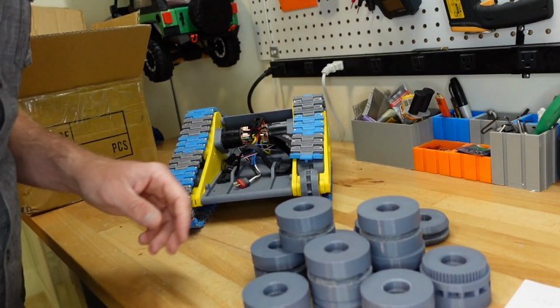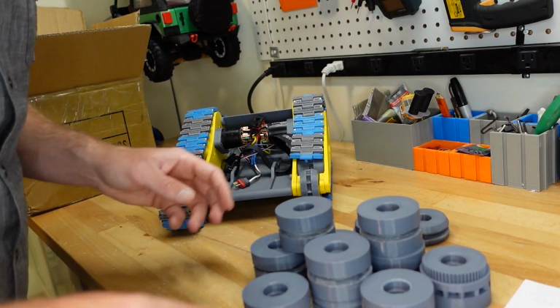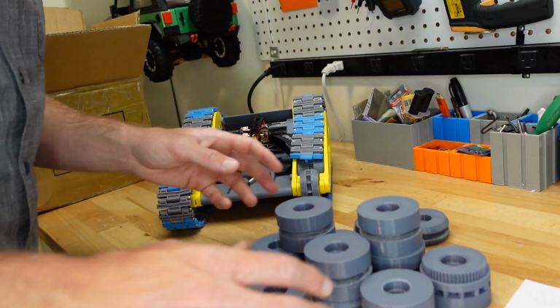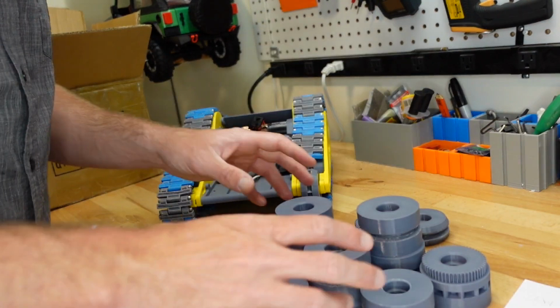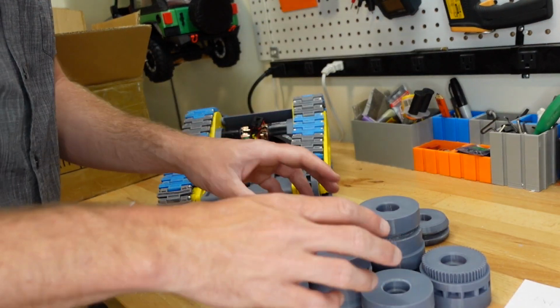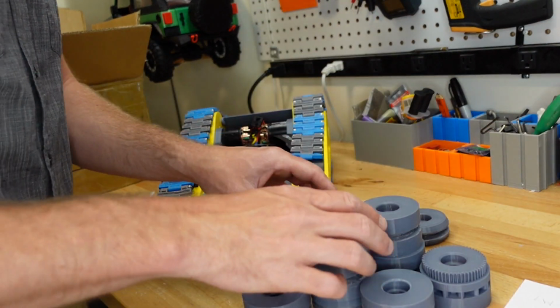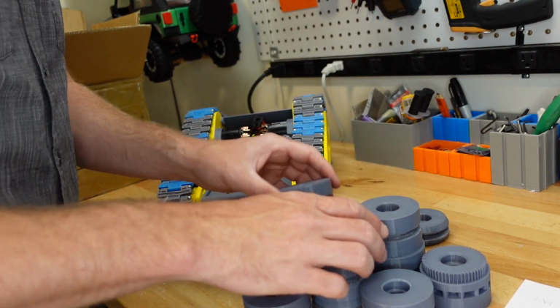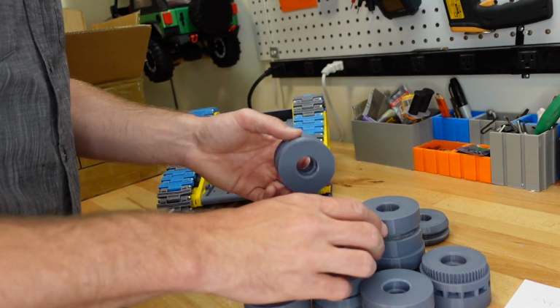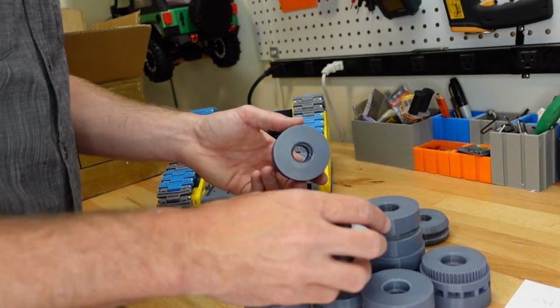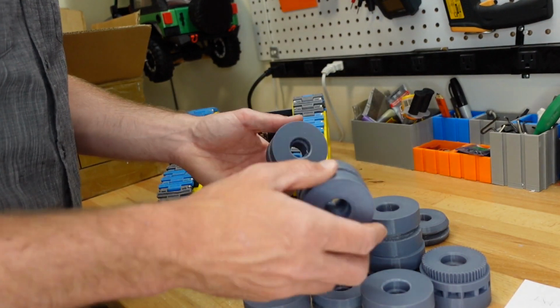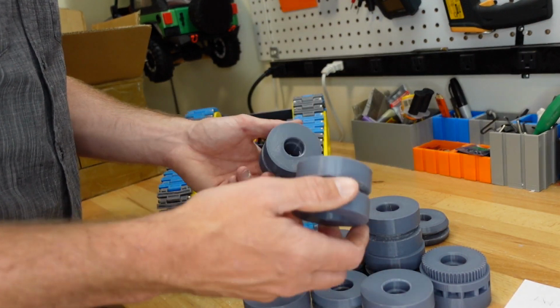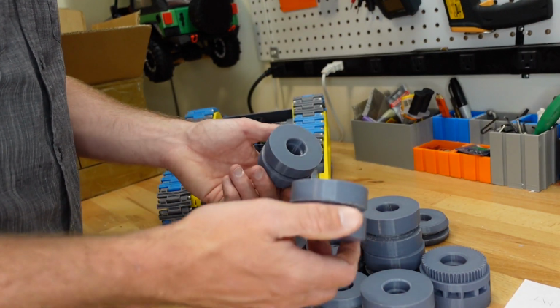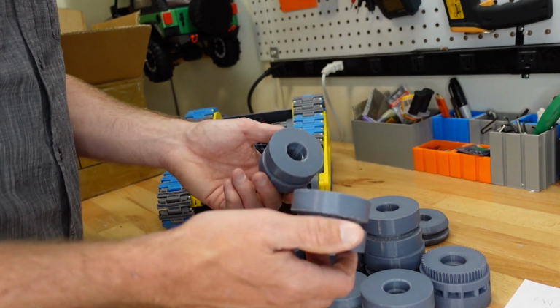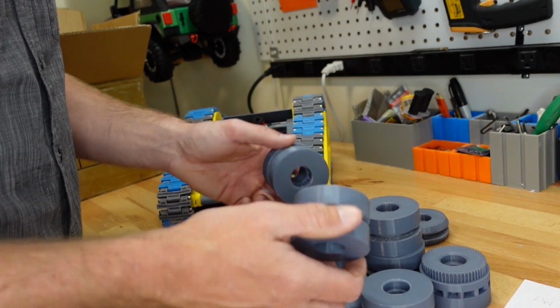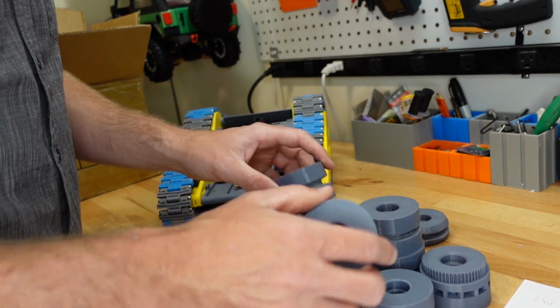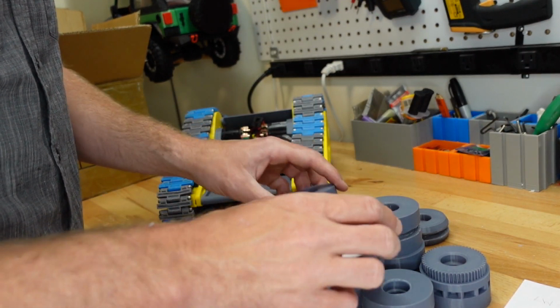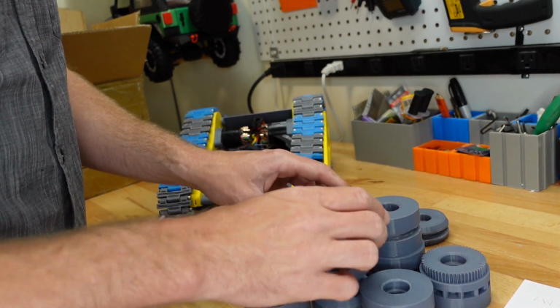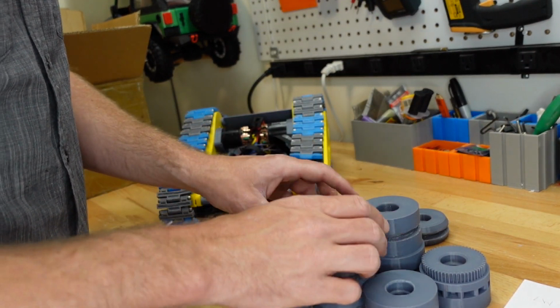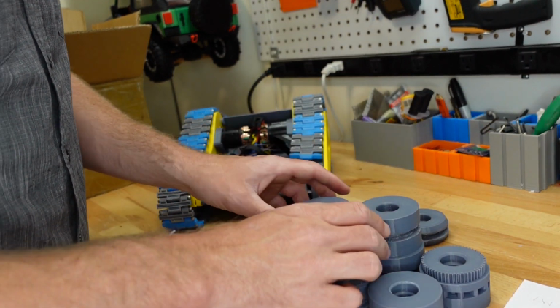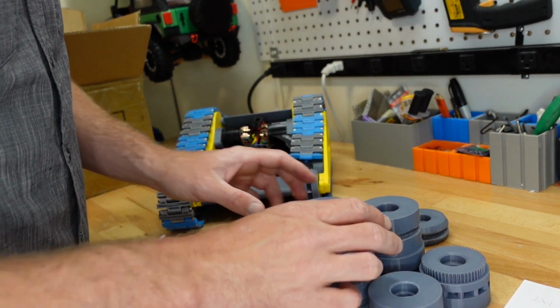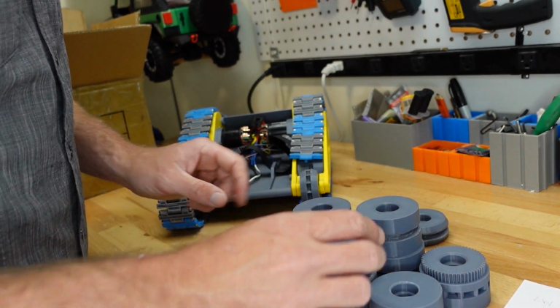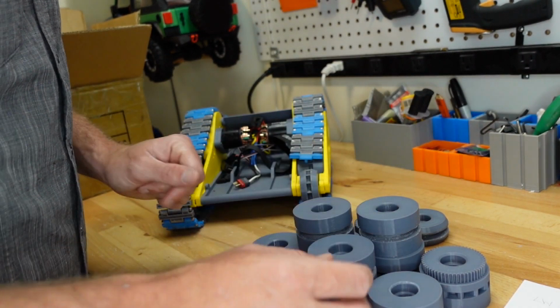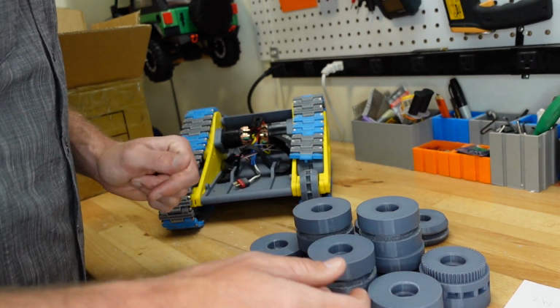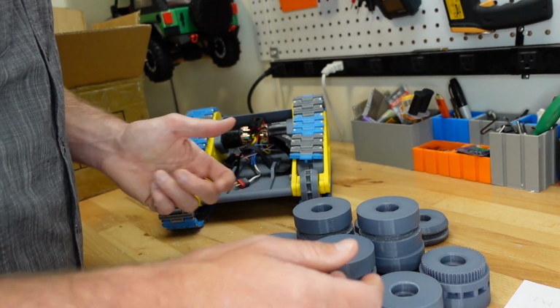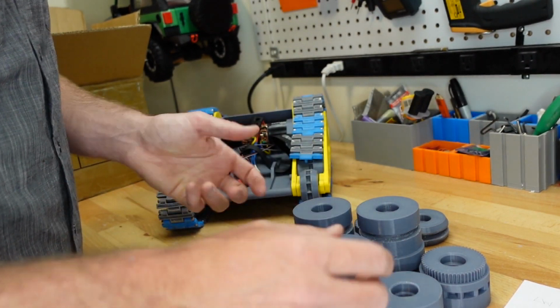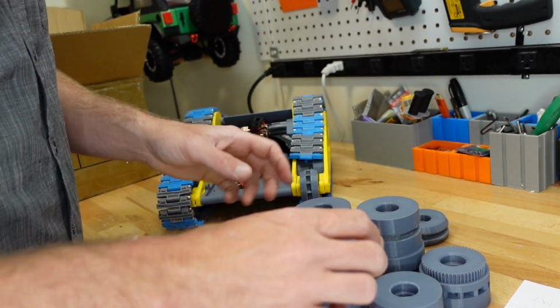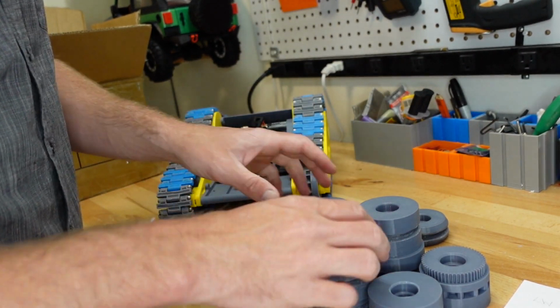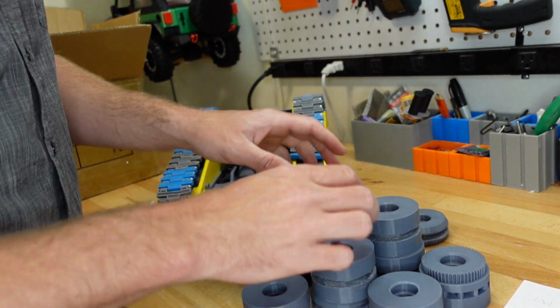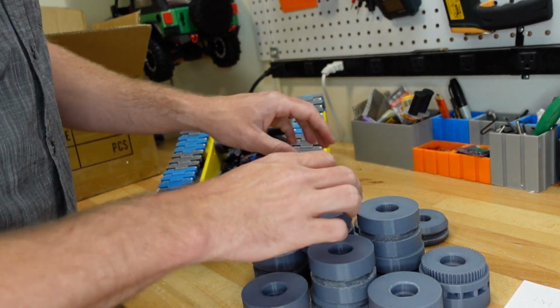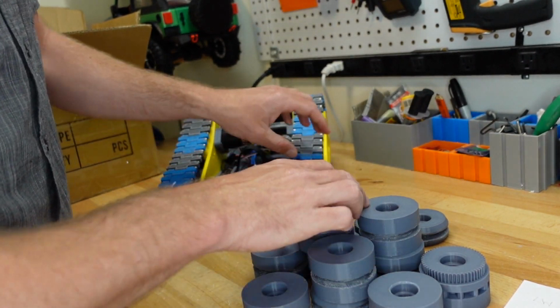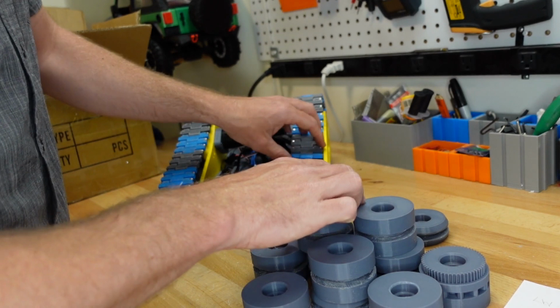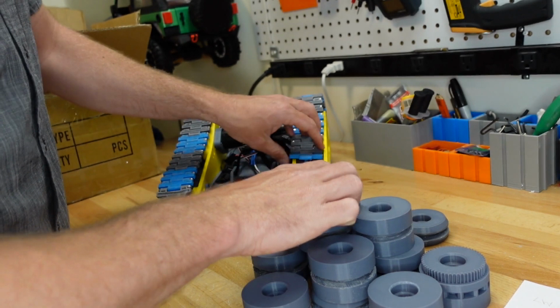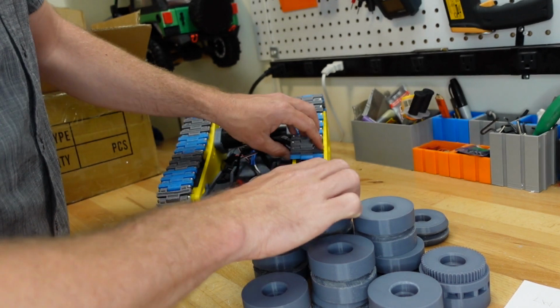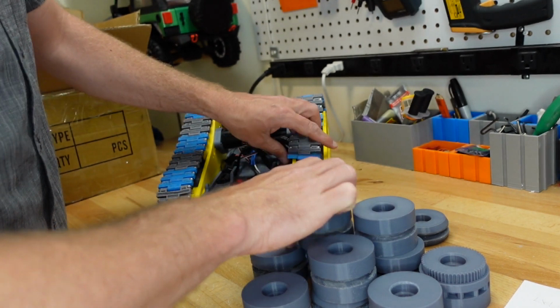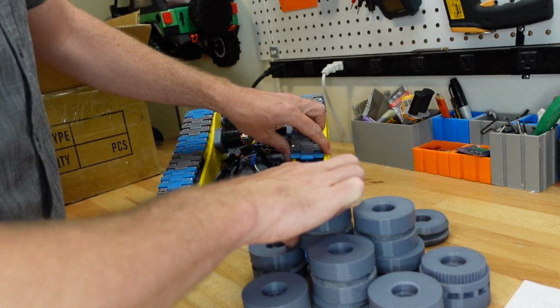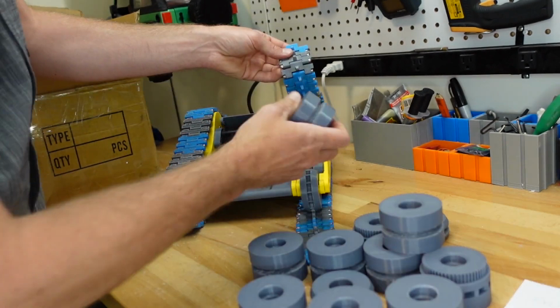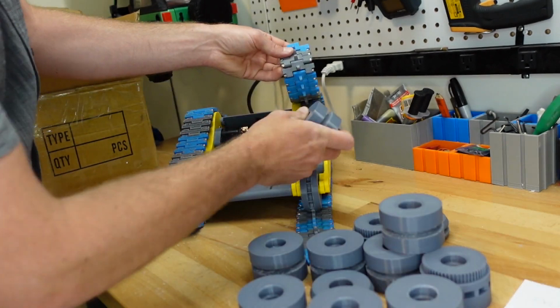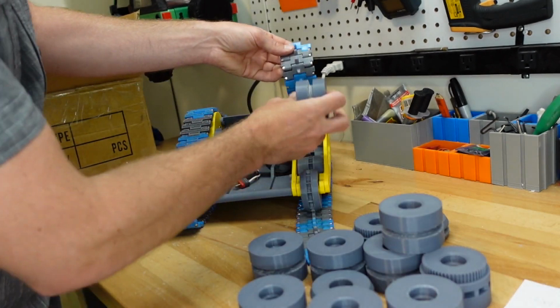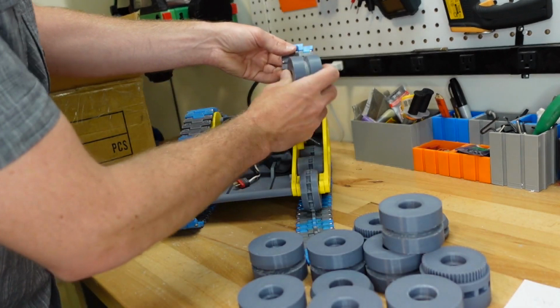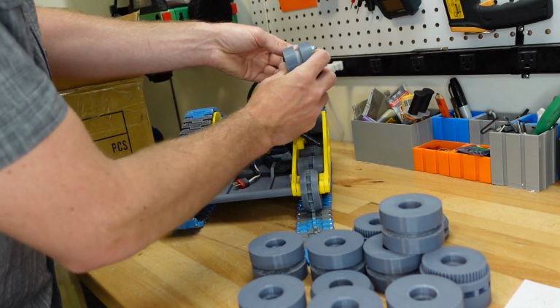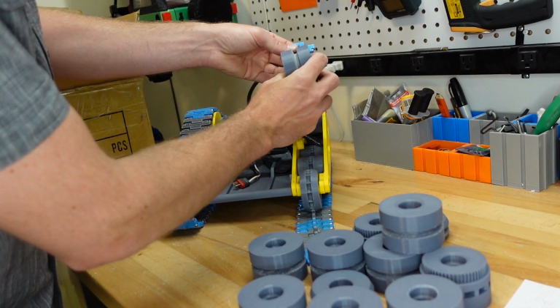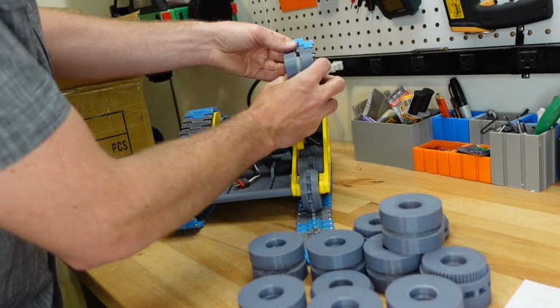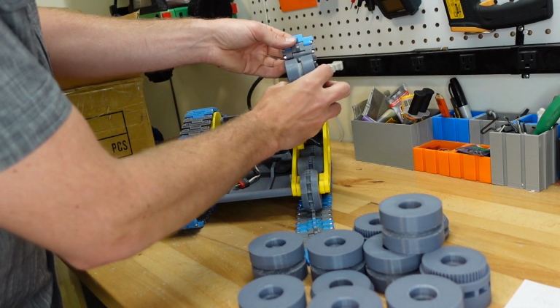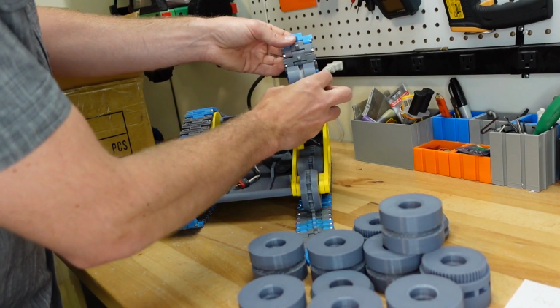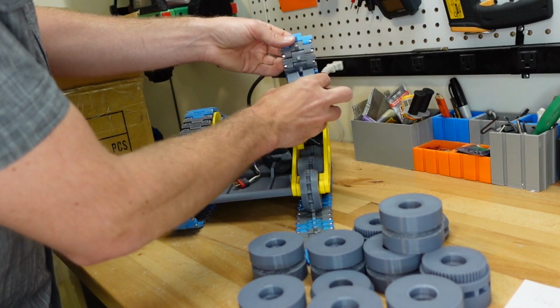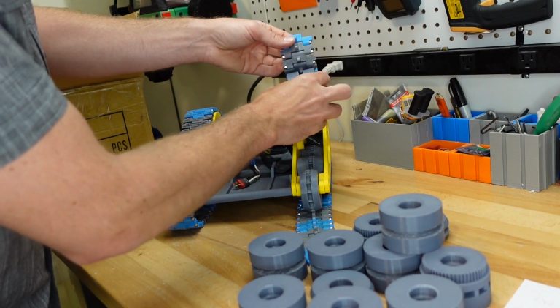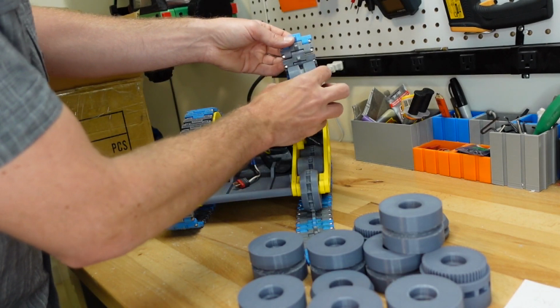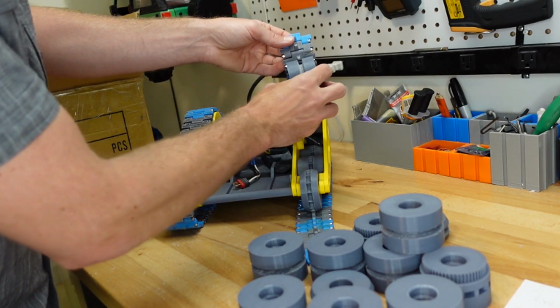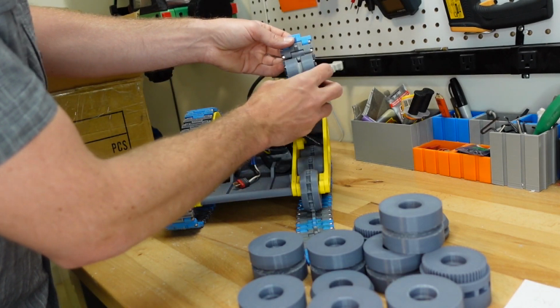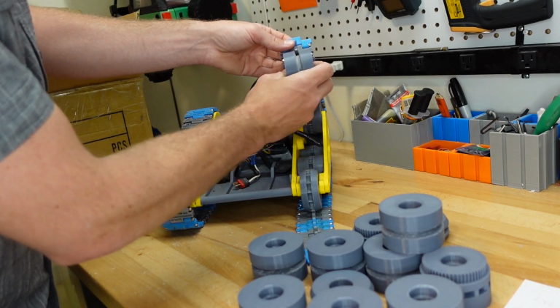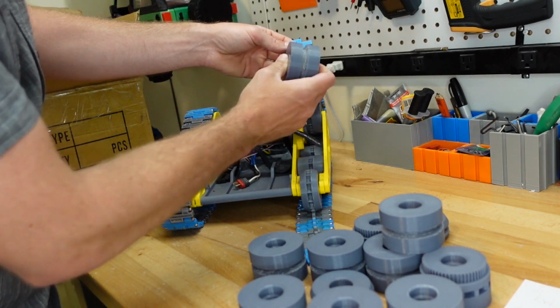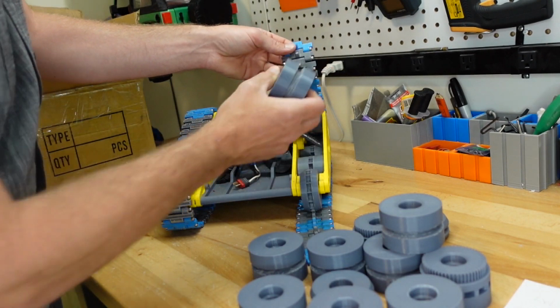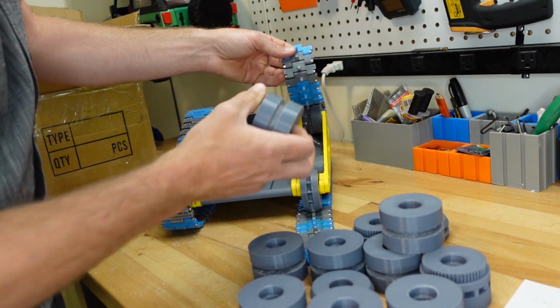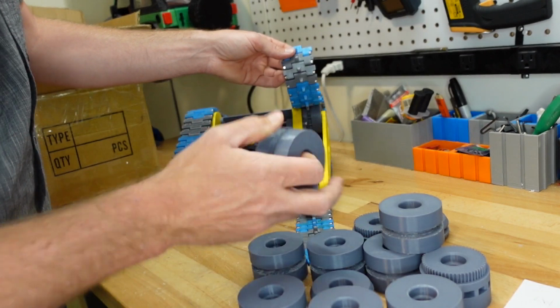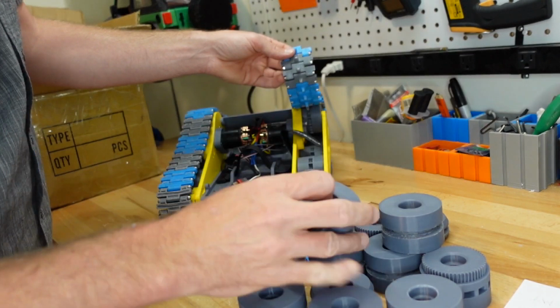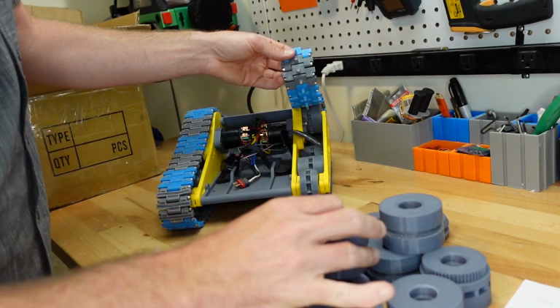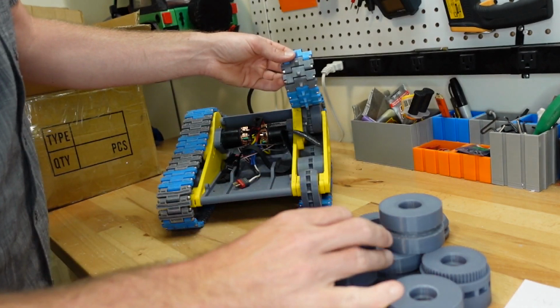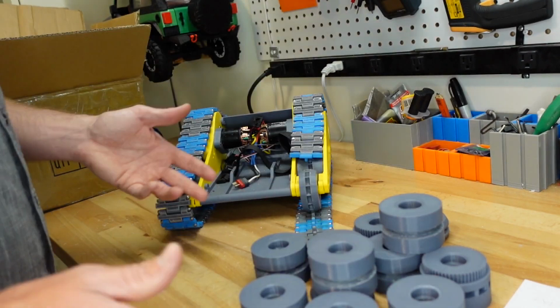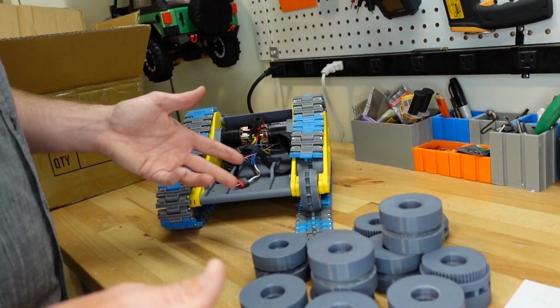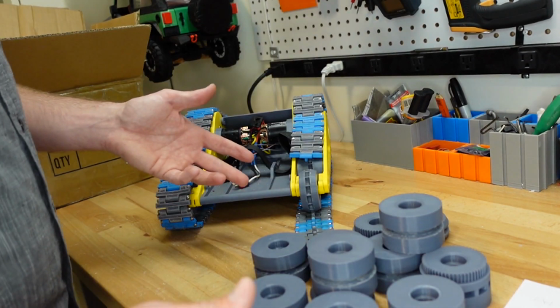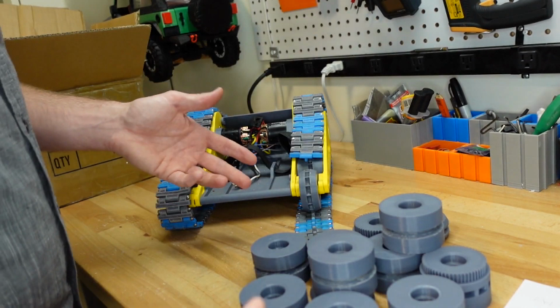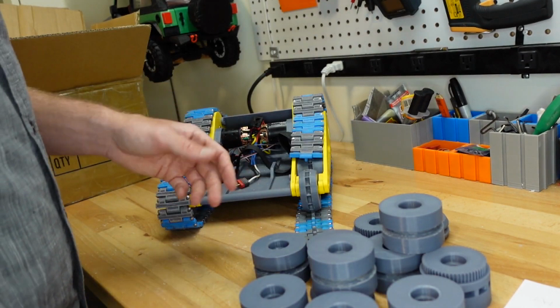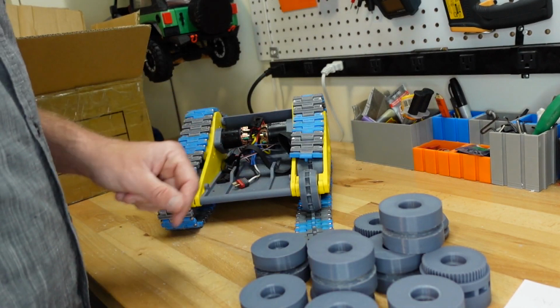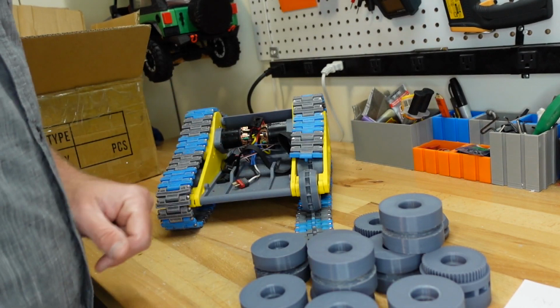We've got all the supports out of the new wheels now. They look pretty good and they seem like they're going to roll really smoothly. Let's get them installed.